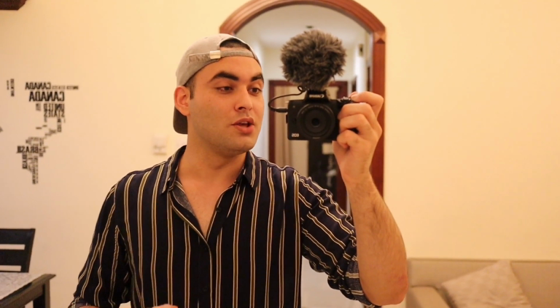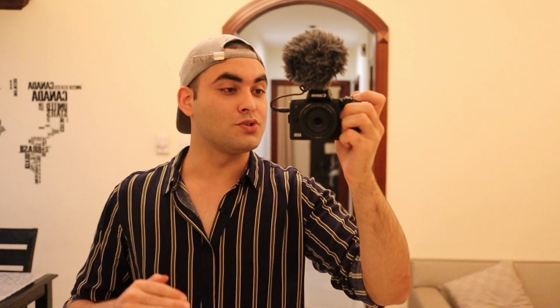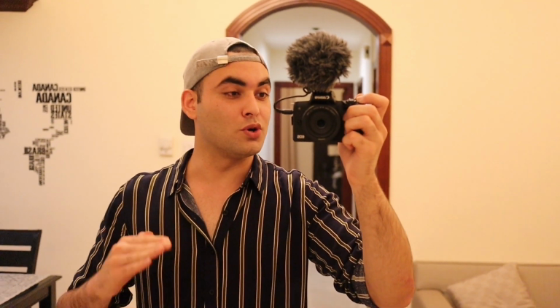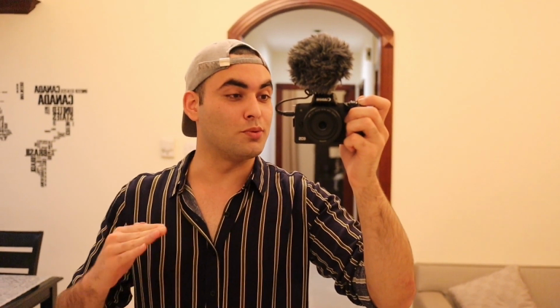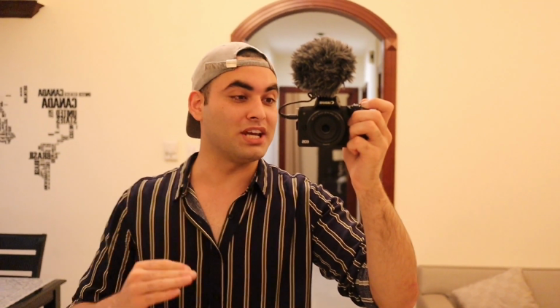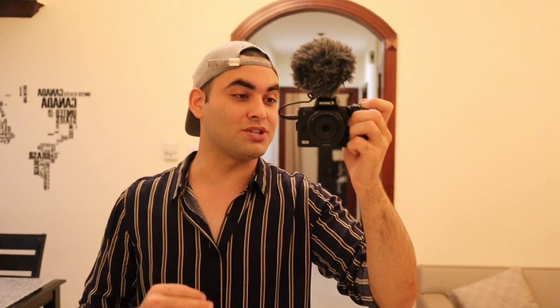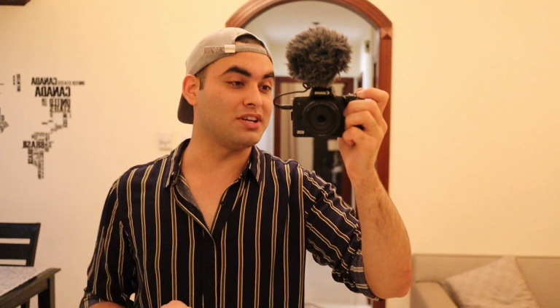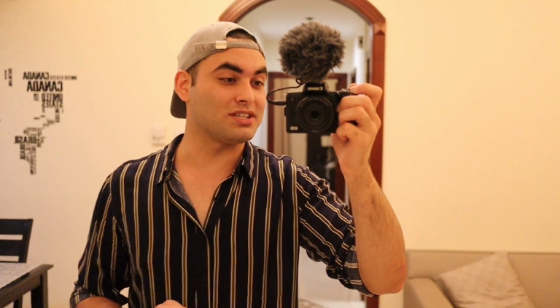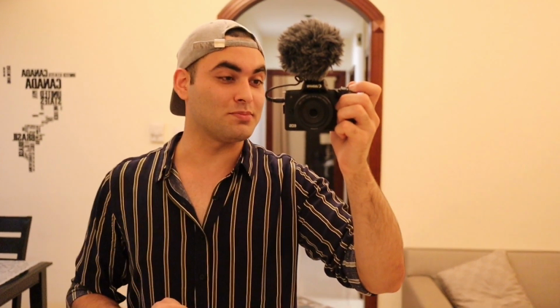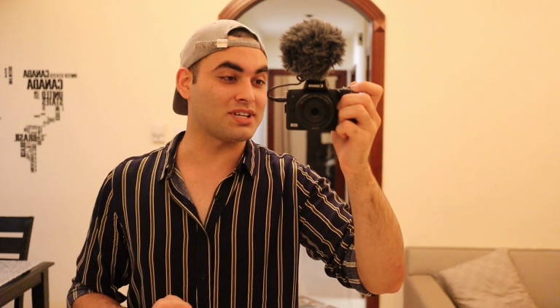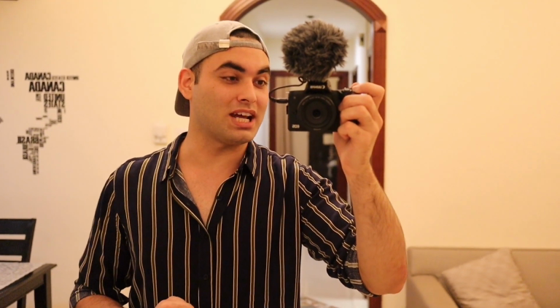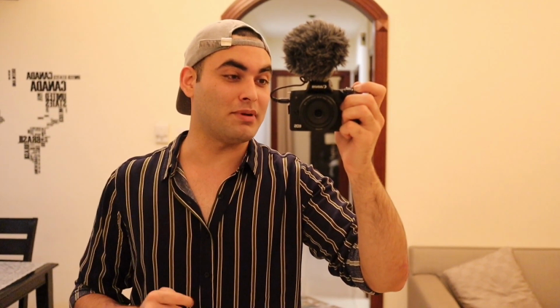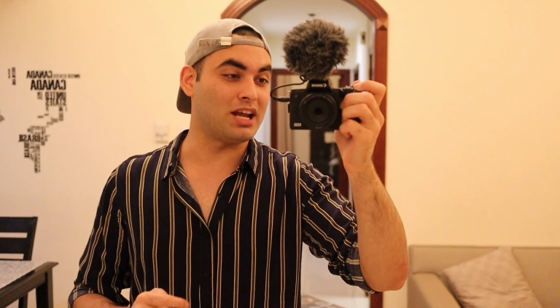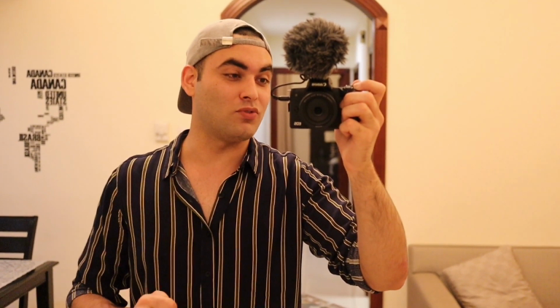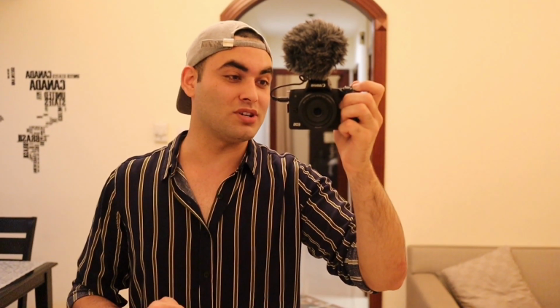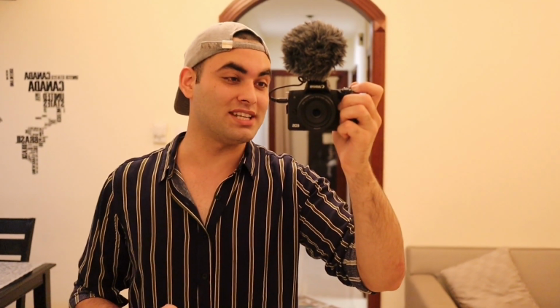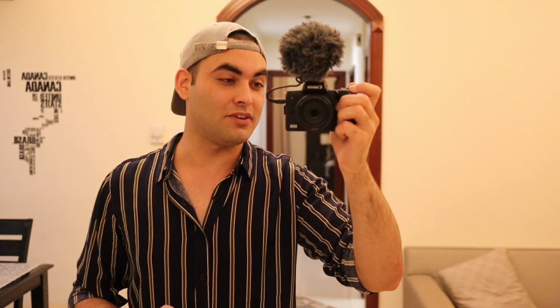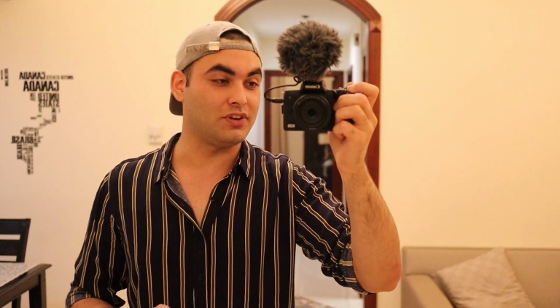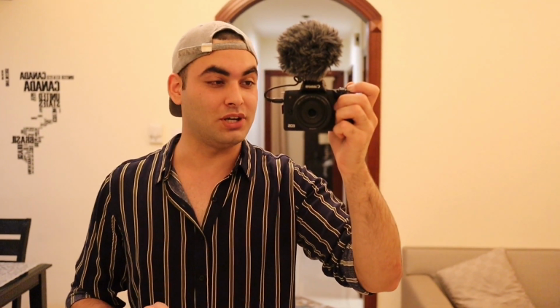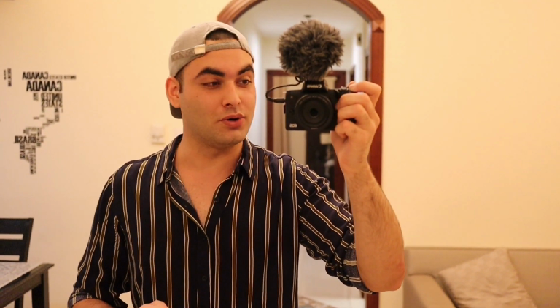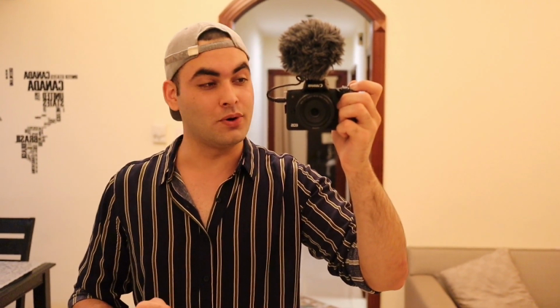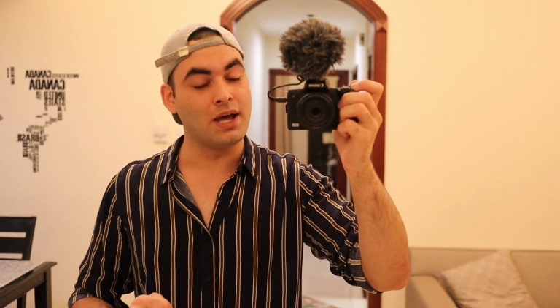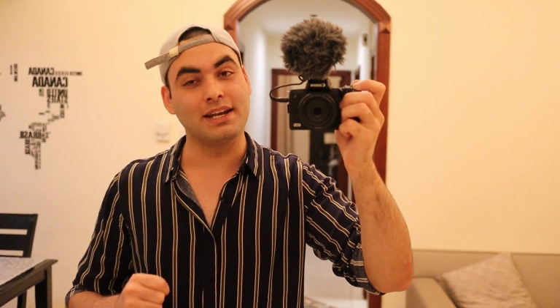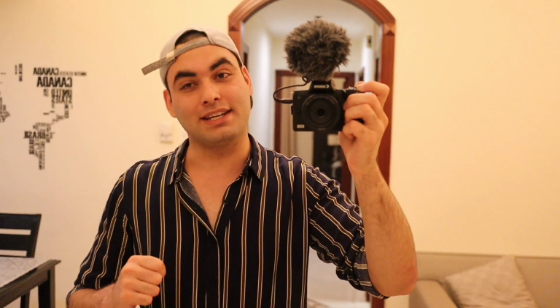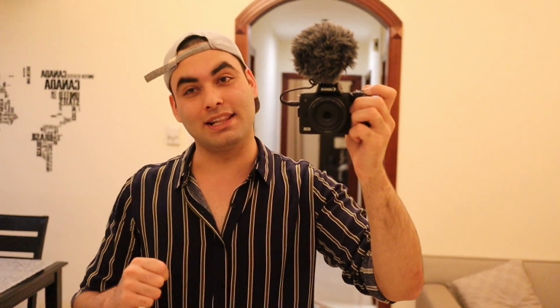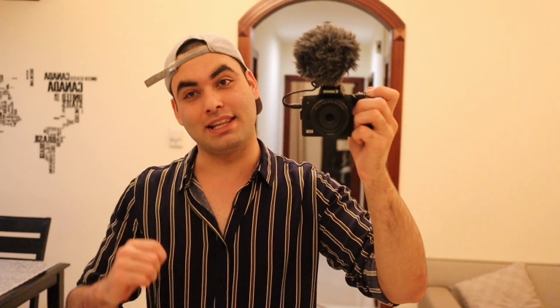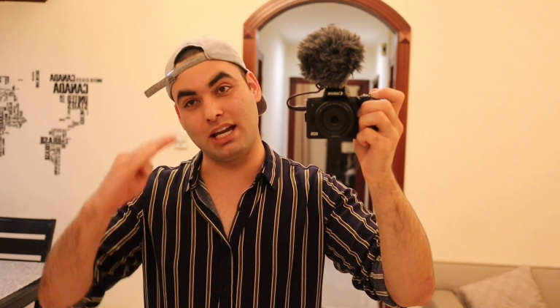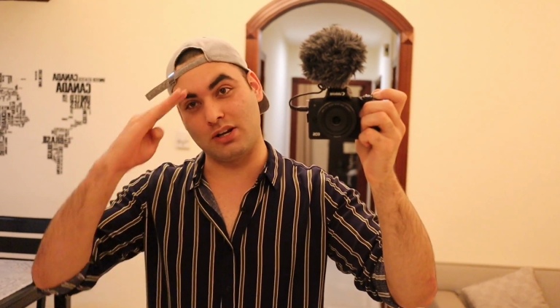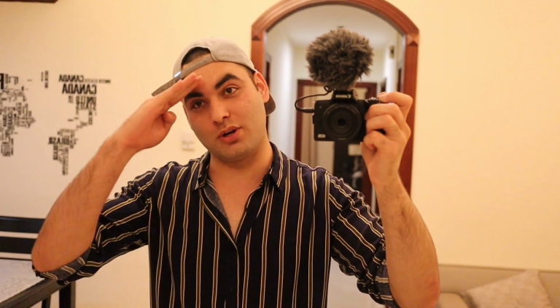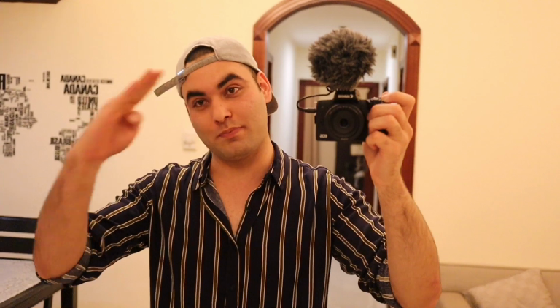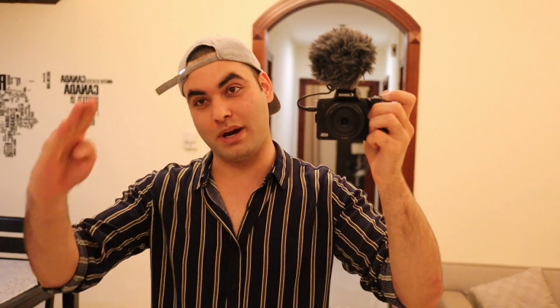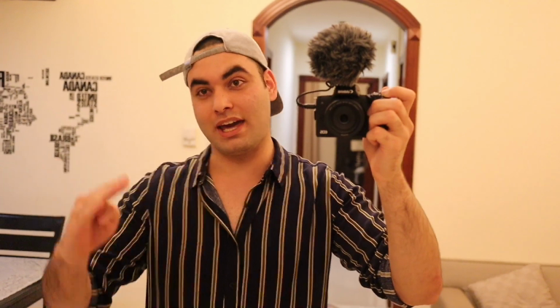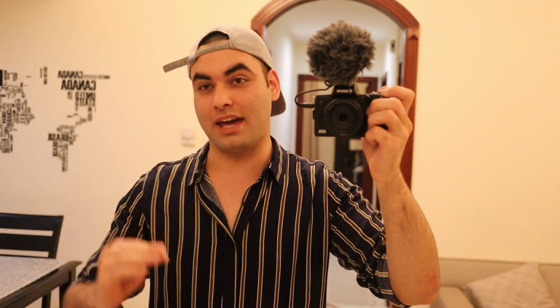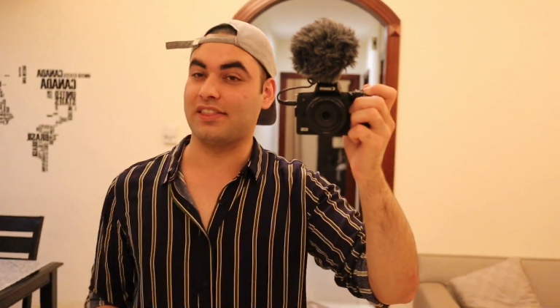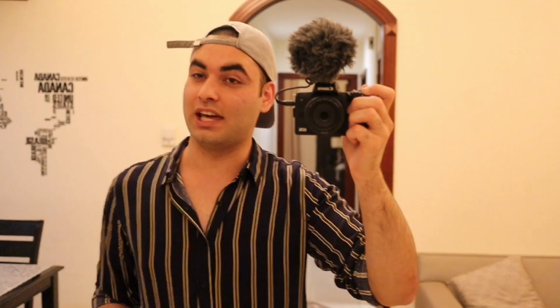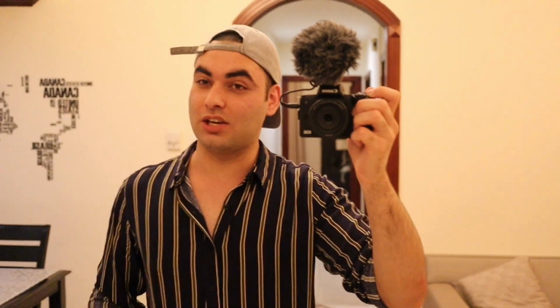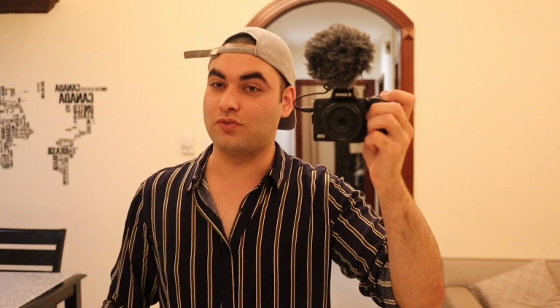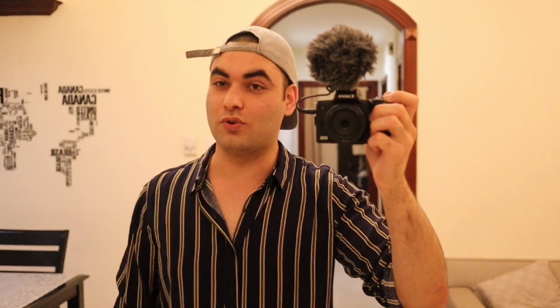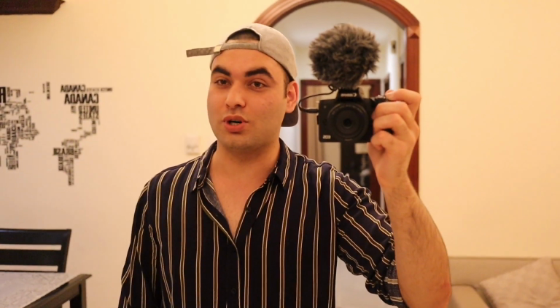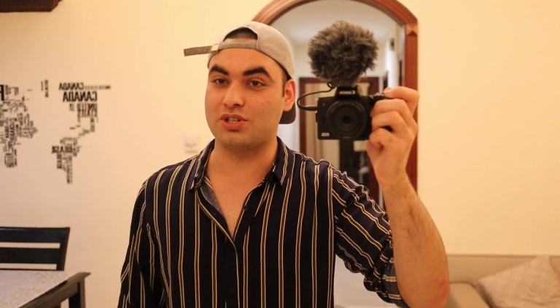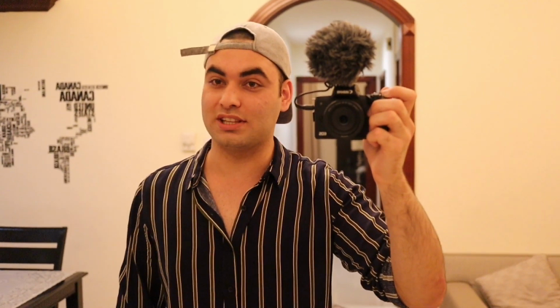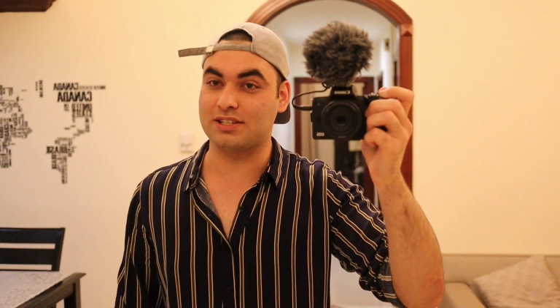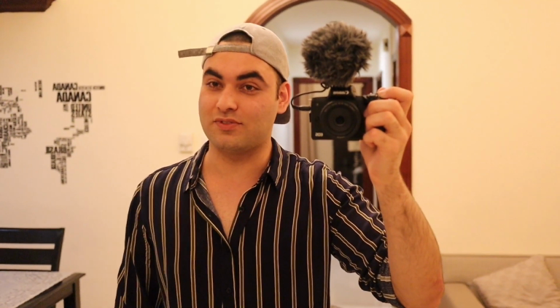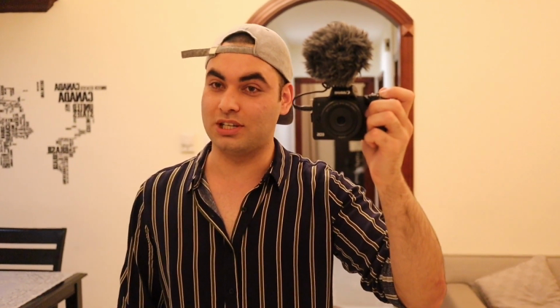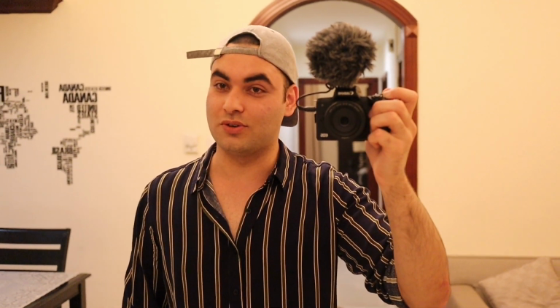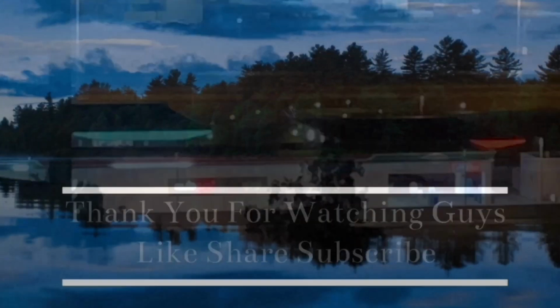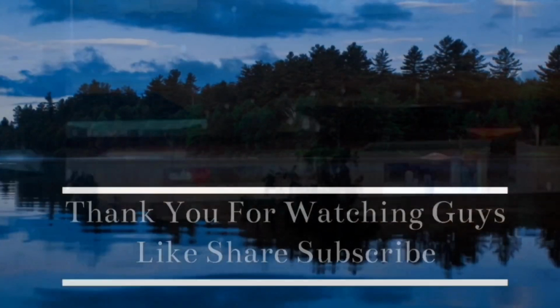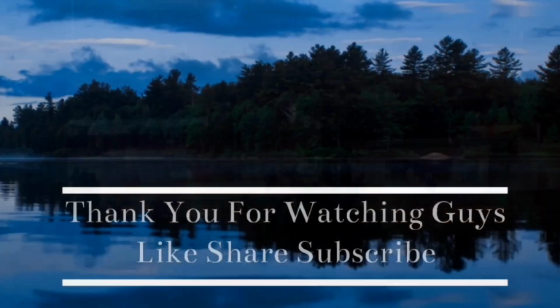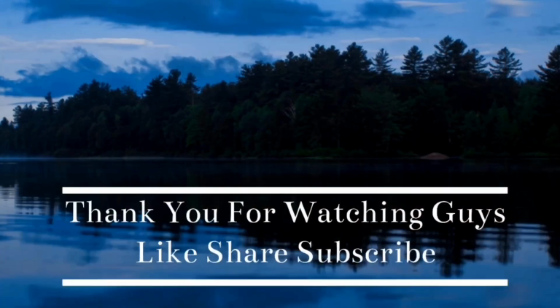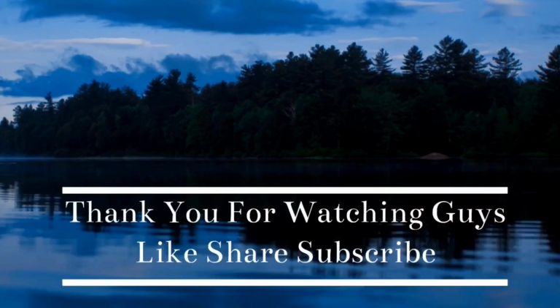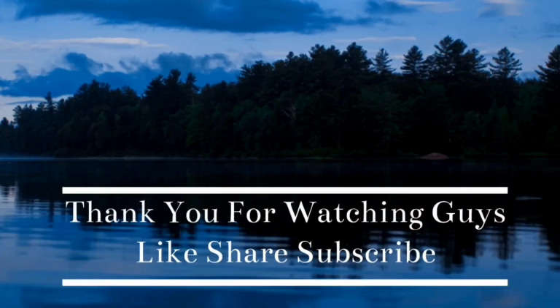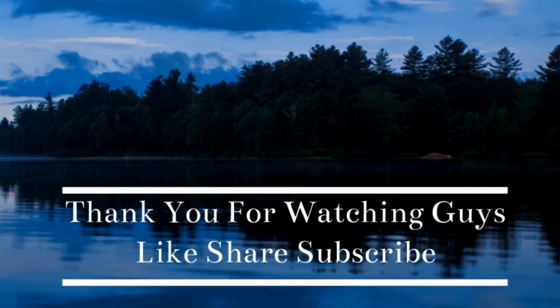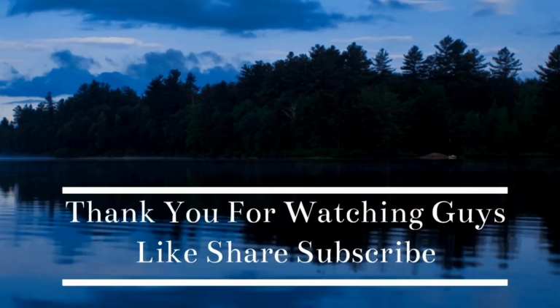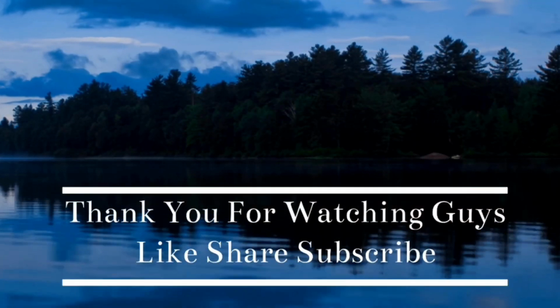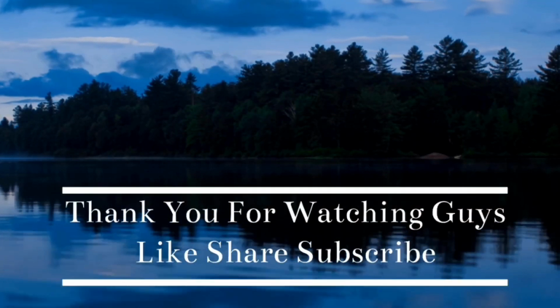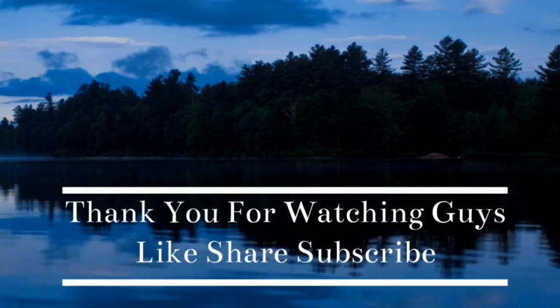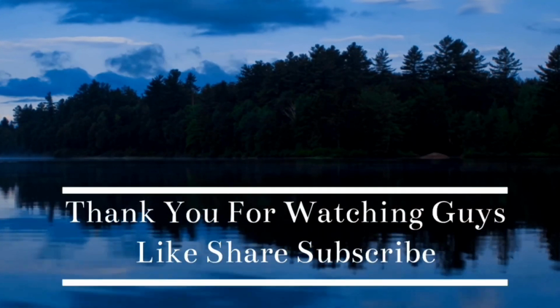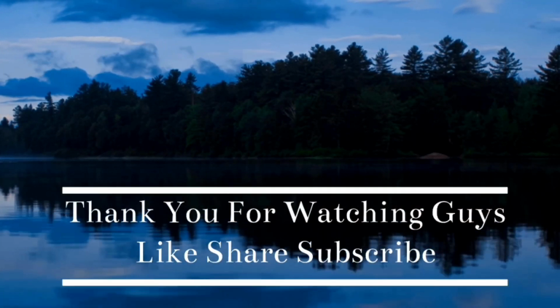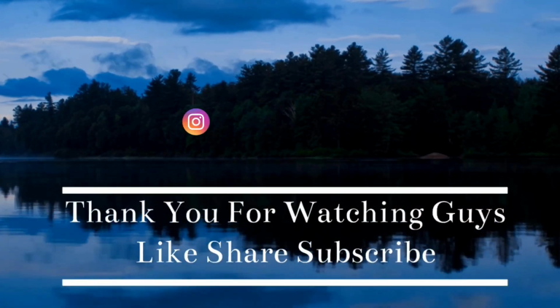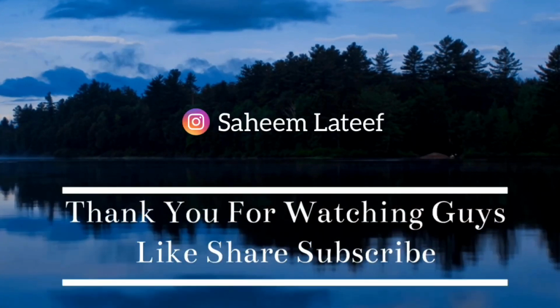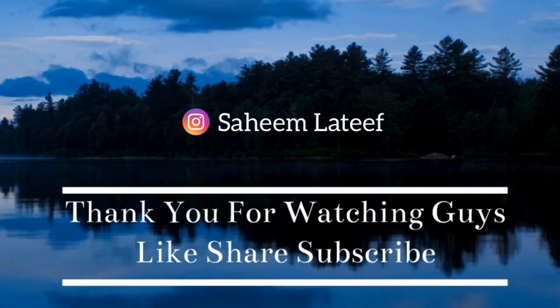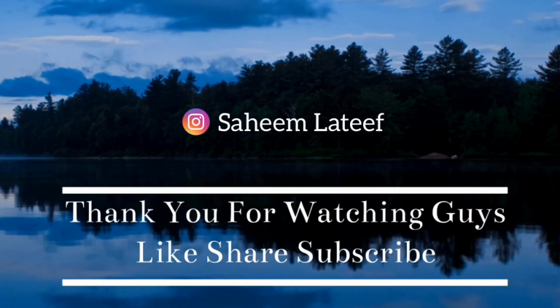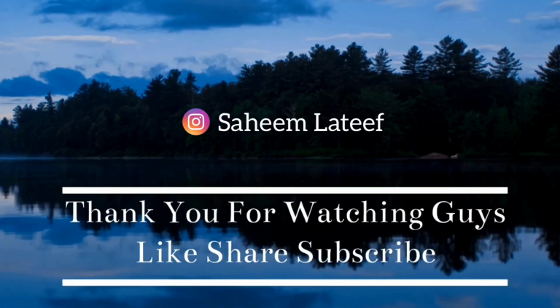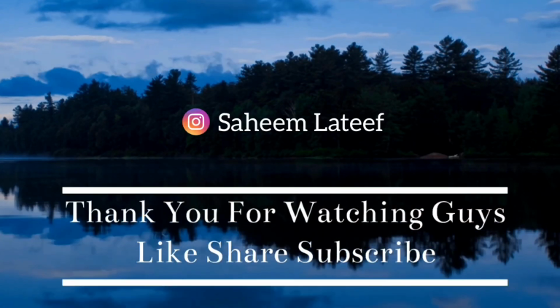So make sure you subscribe and watch that video. Till then, goodbye and thank you for watching. Bye!